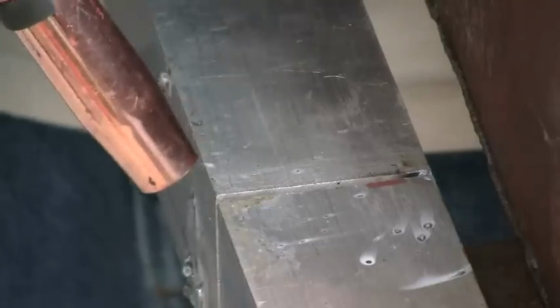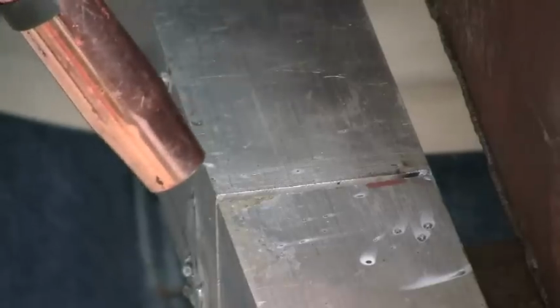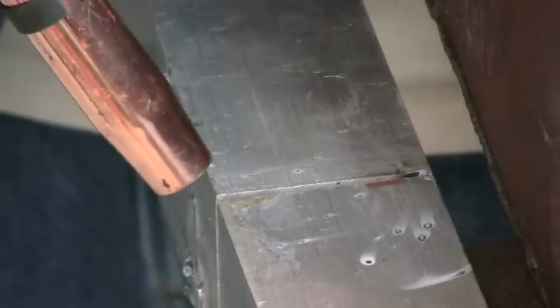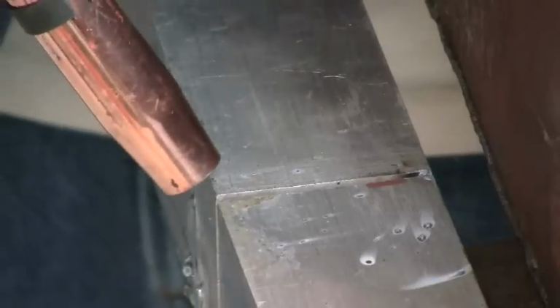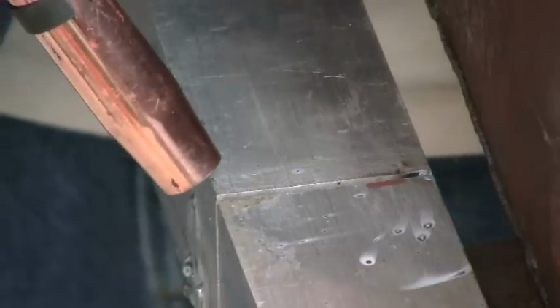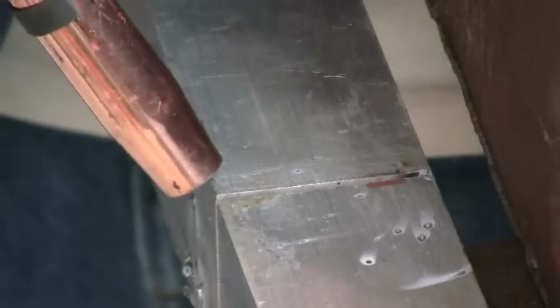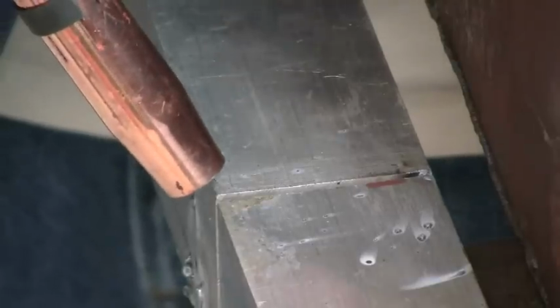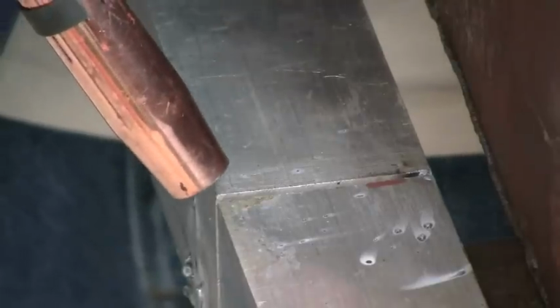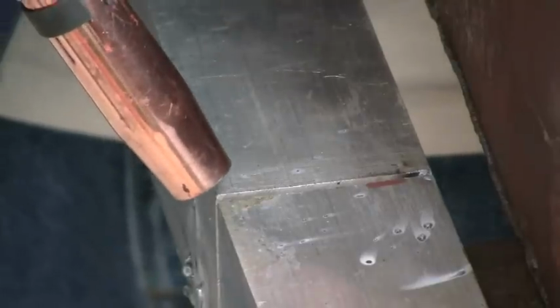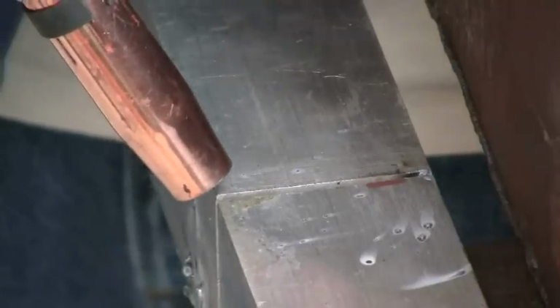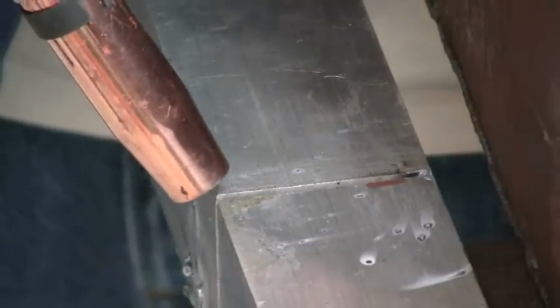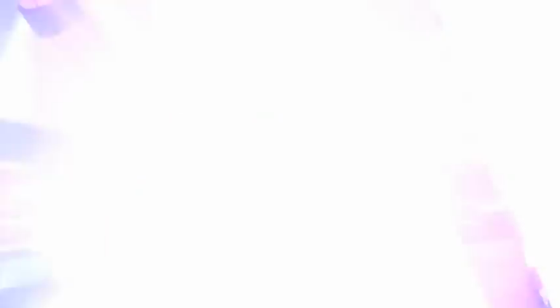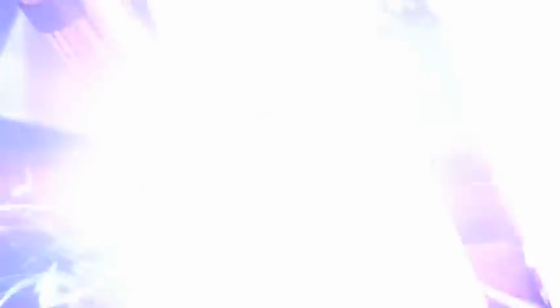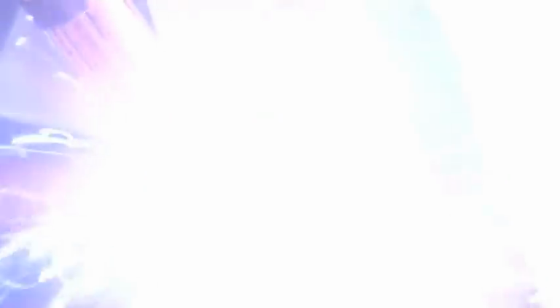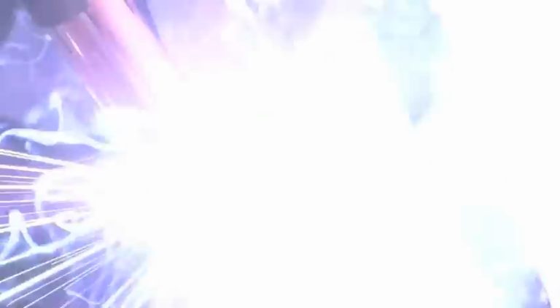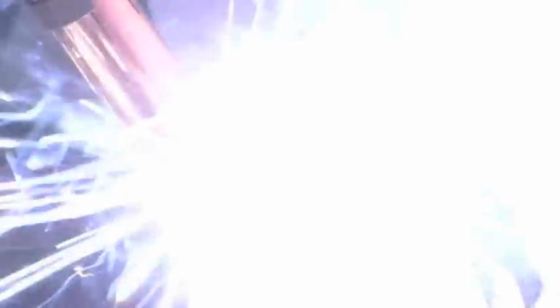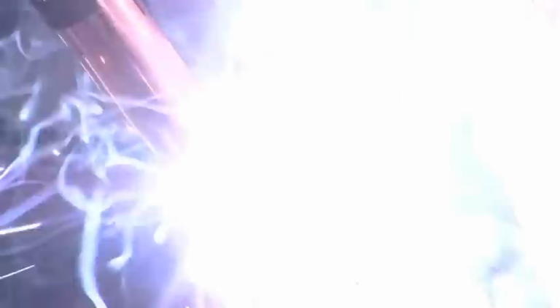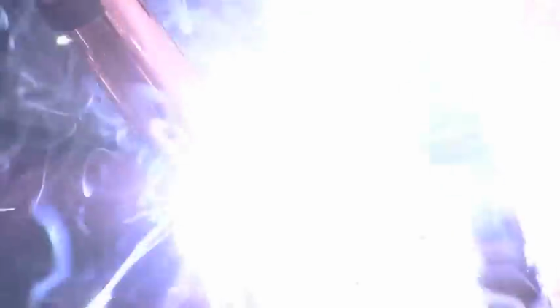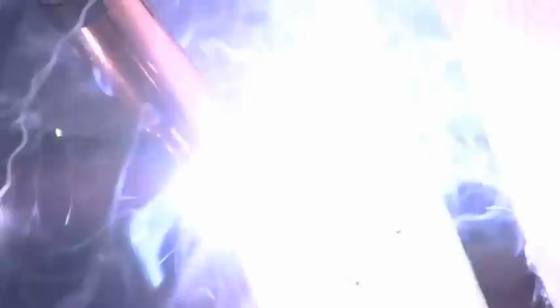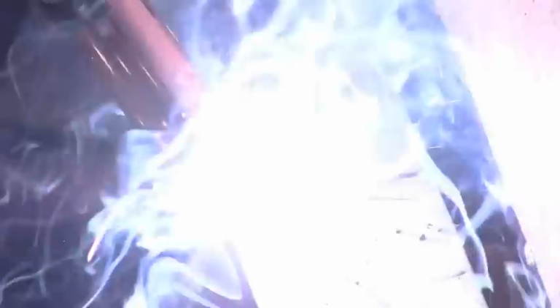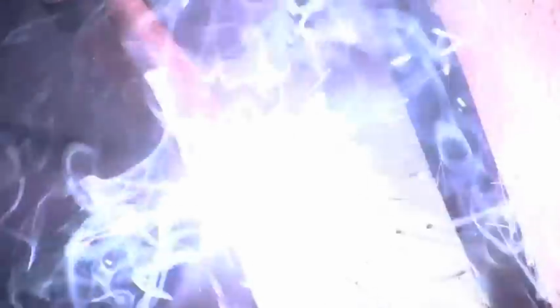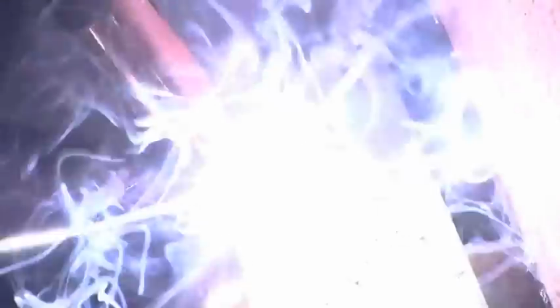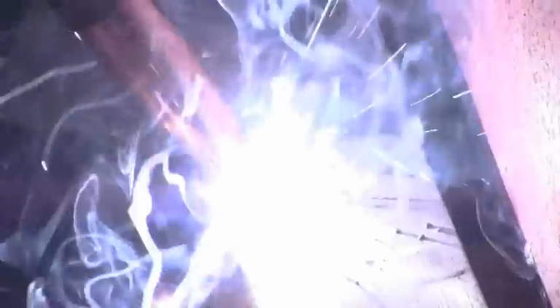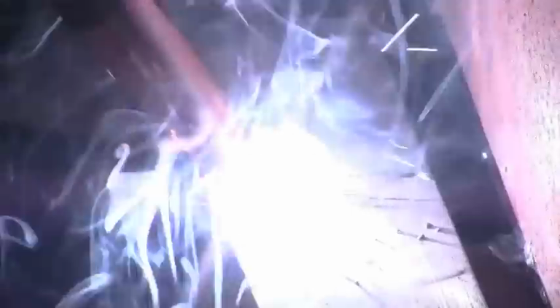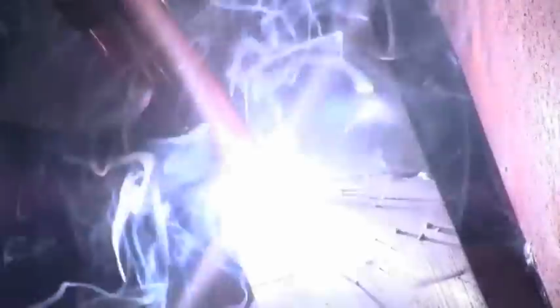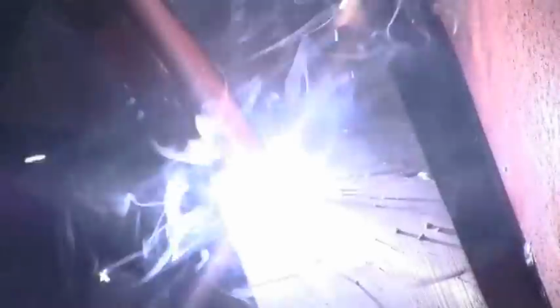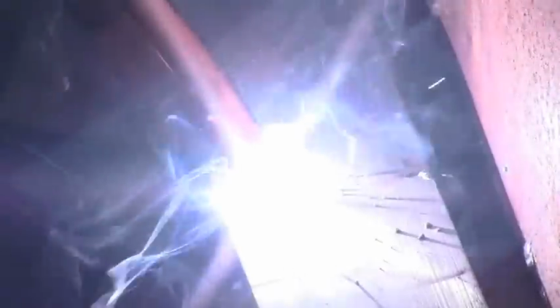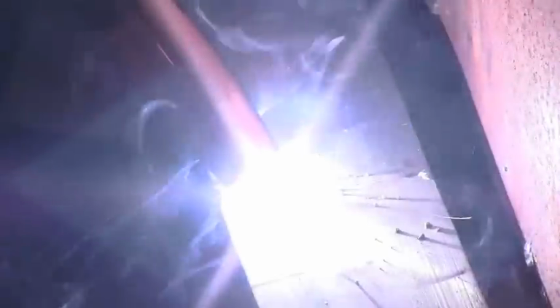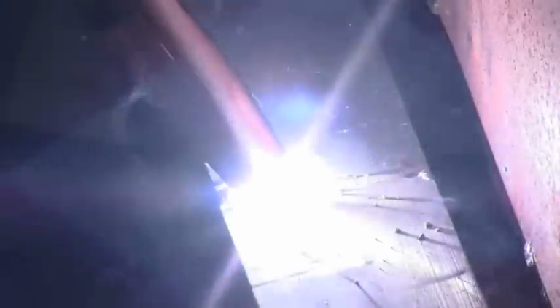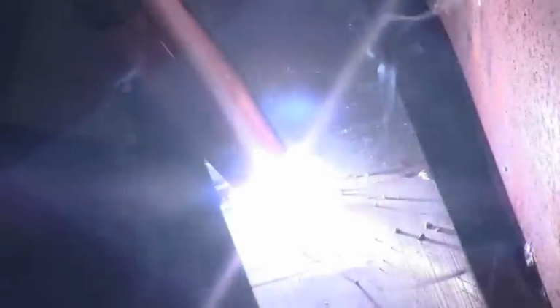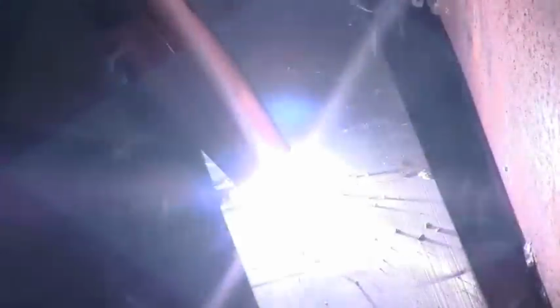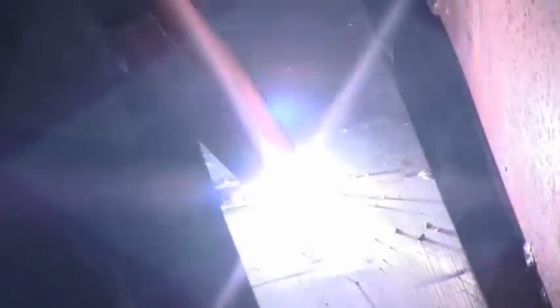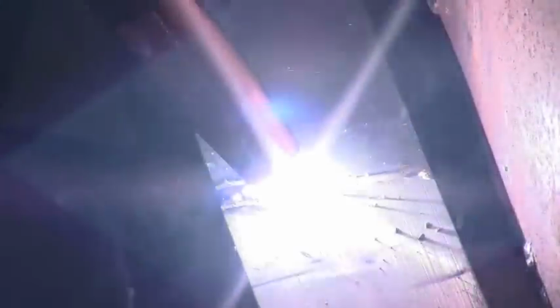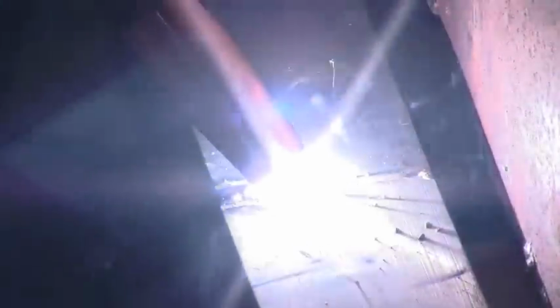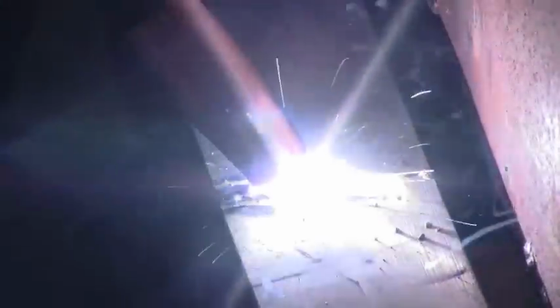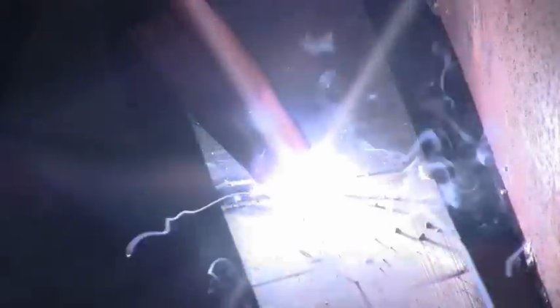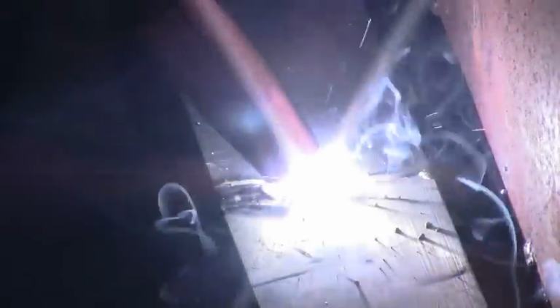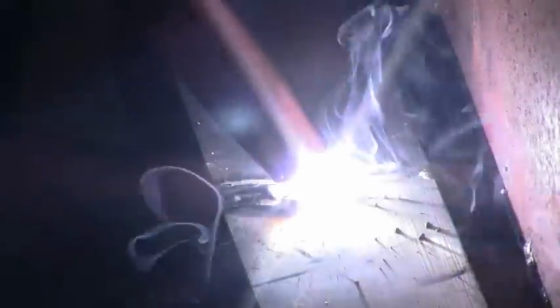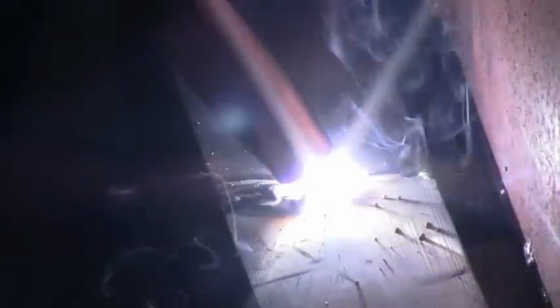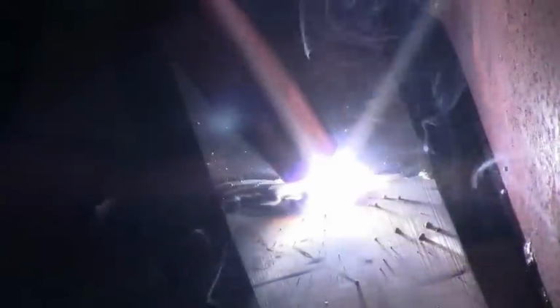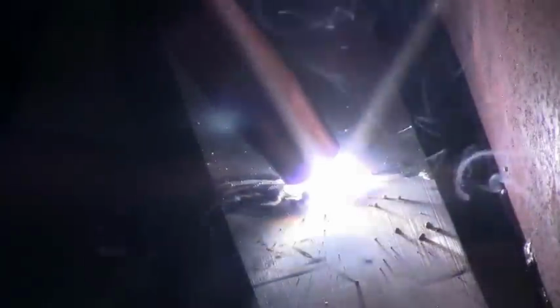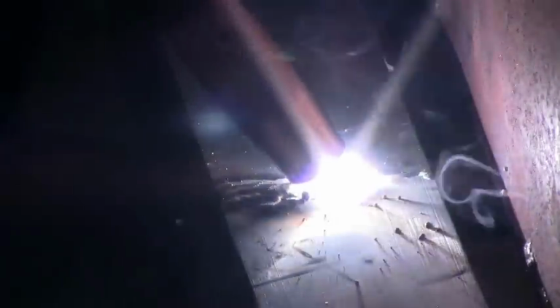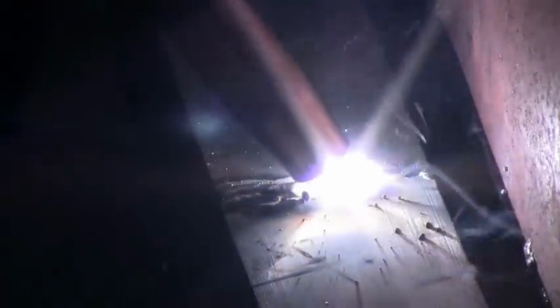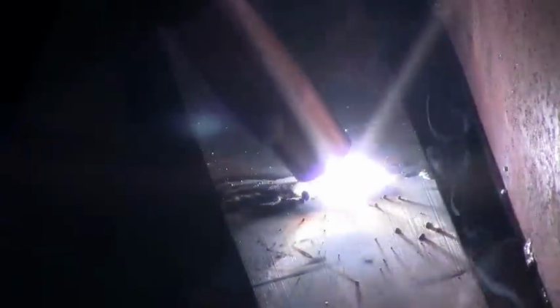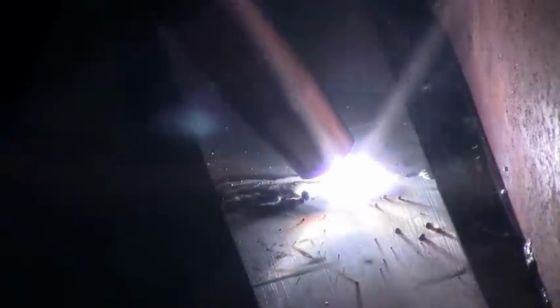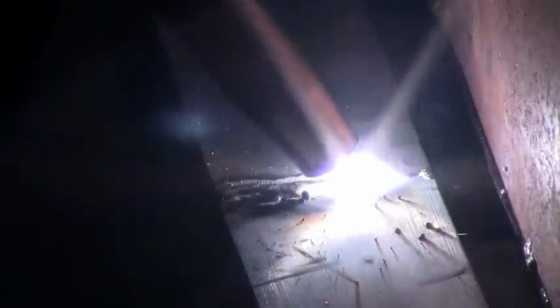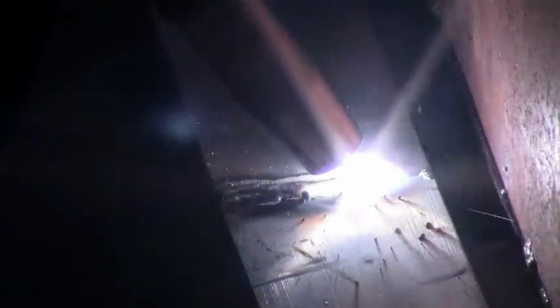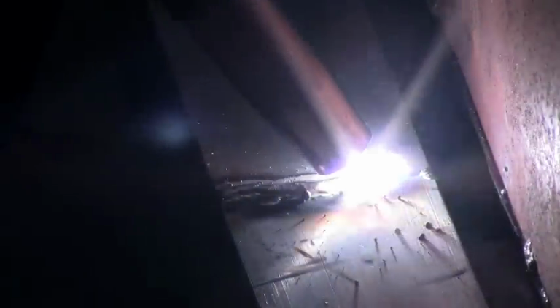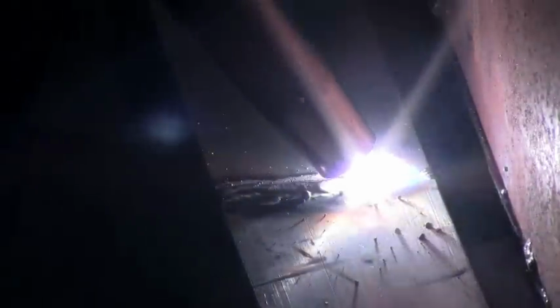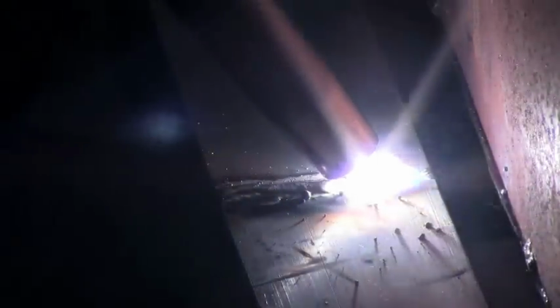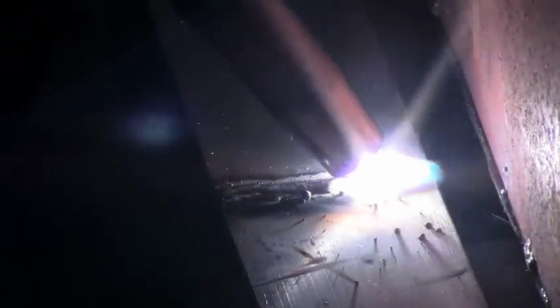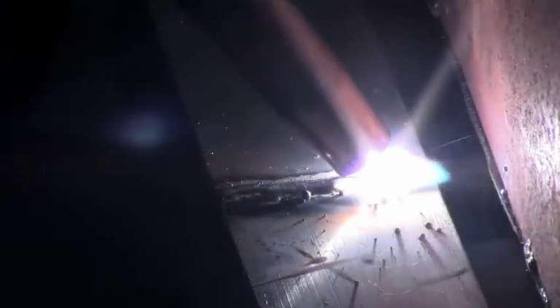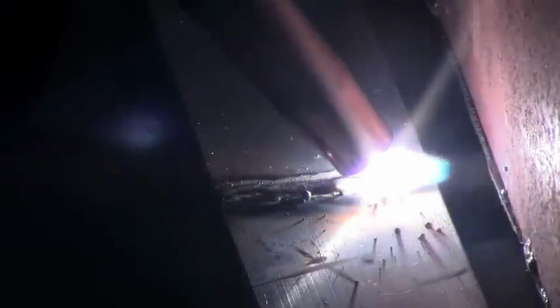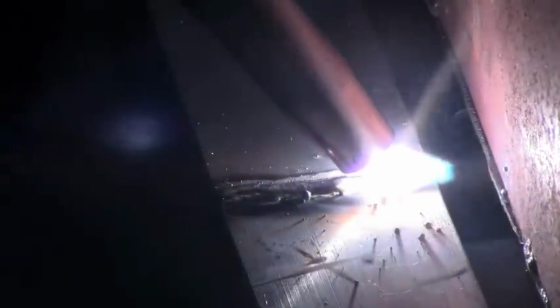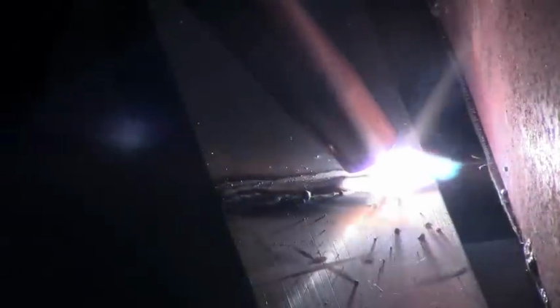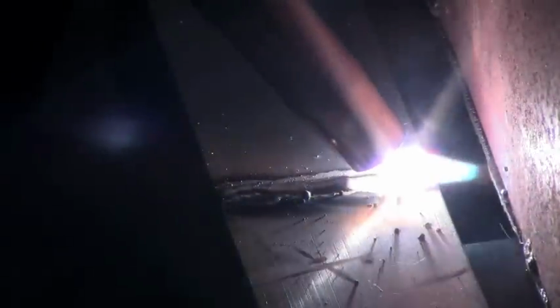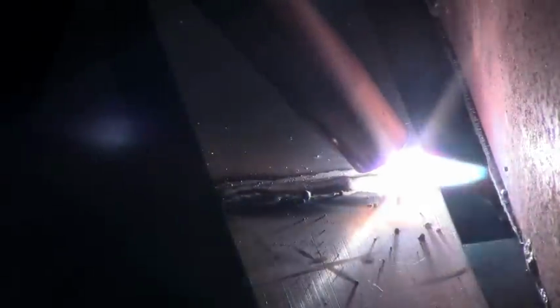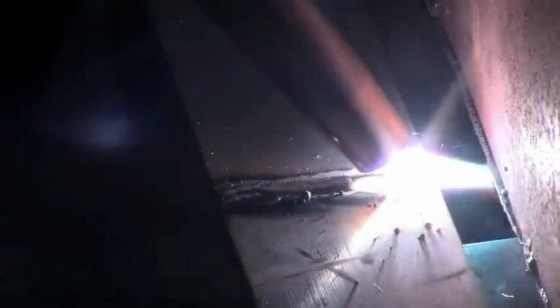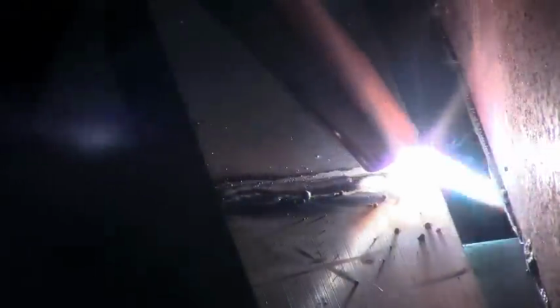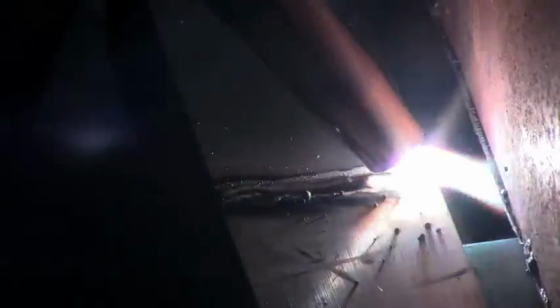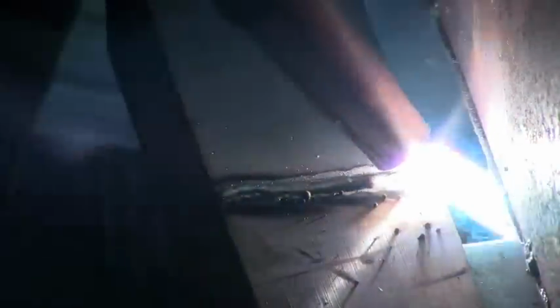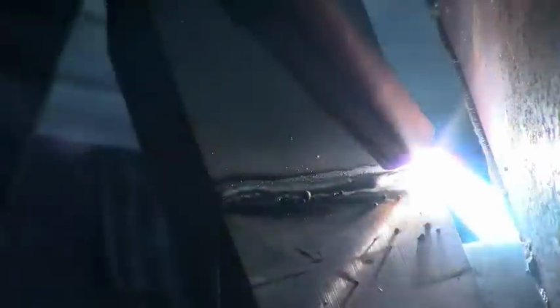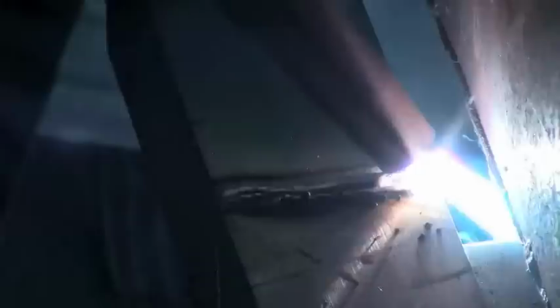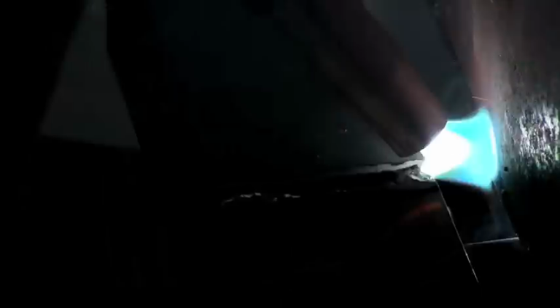Hi, this is FreddyTK421 on YouTube, and this video is about me learning how to use a spool gun to weld aluminum.